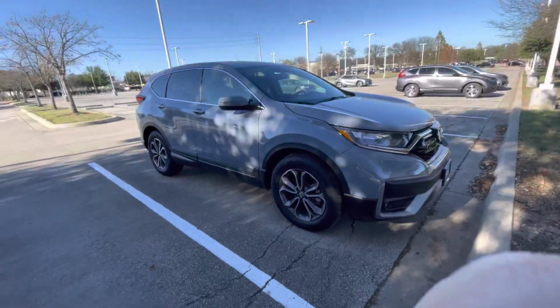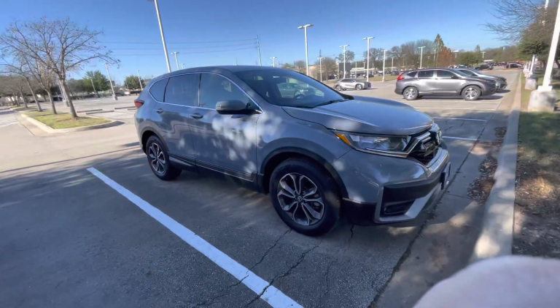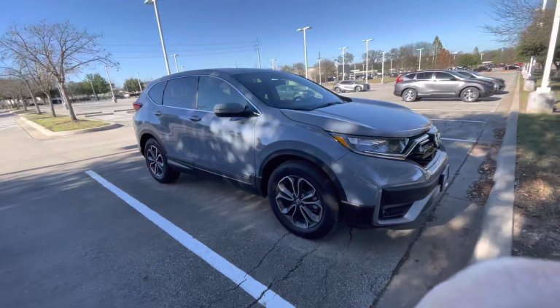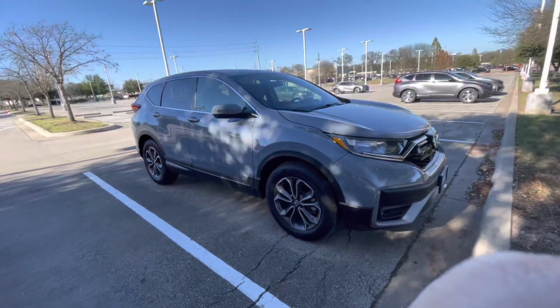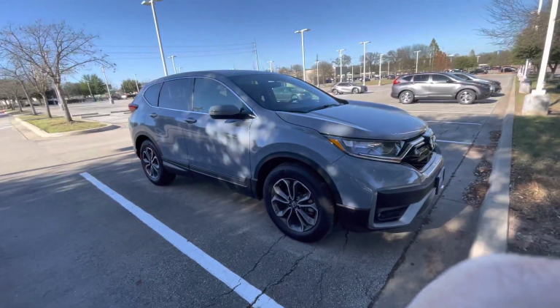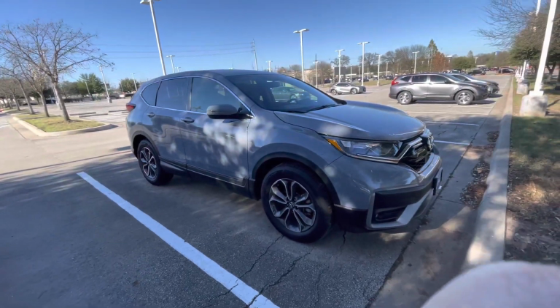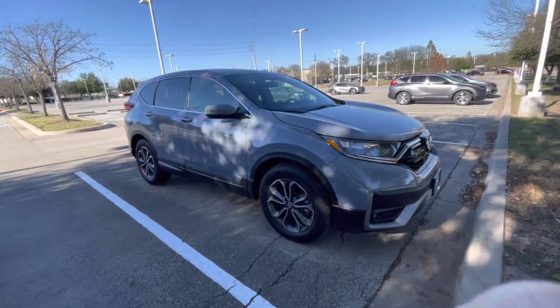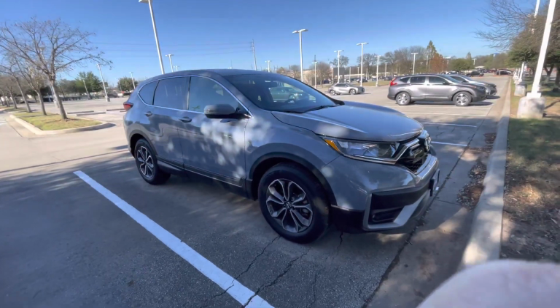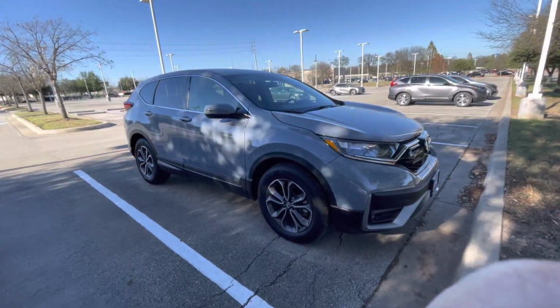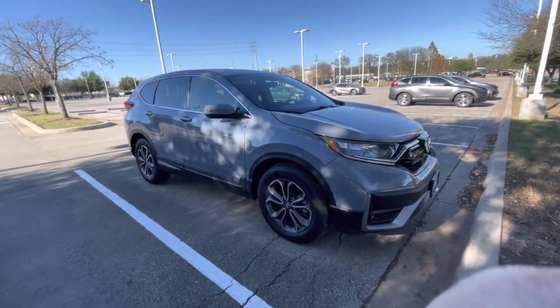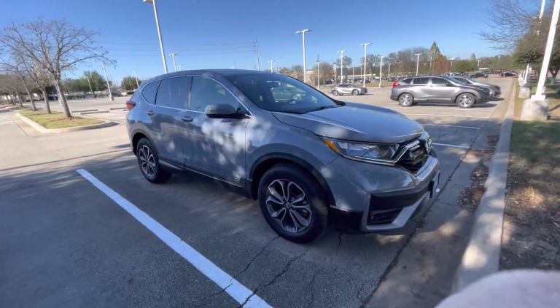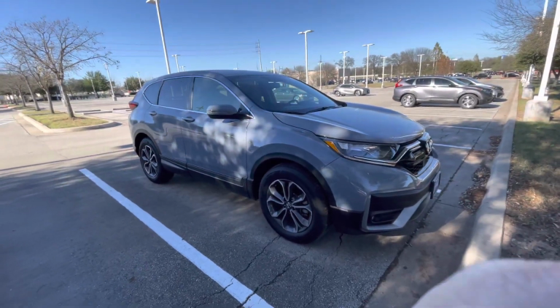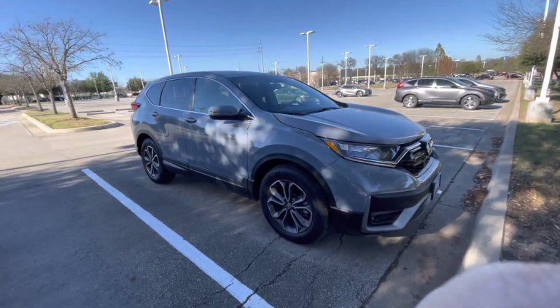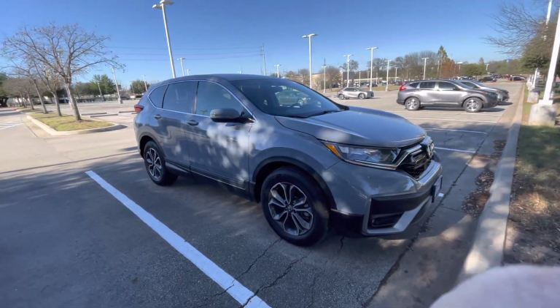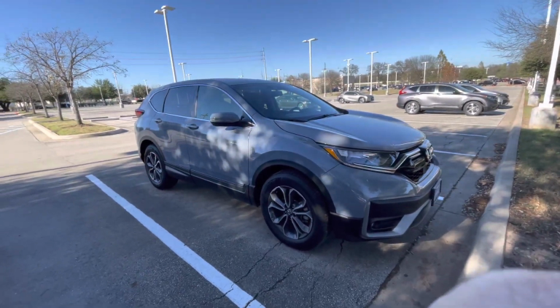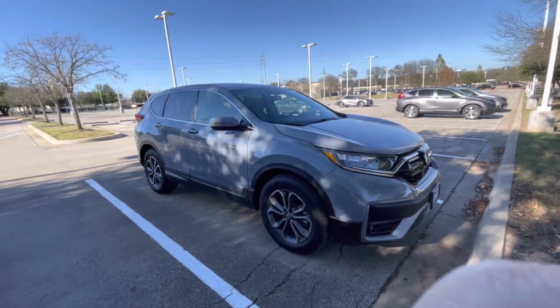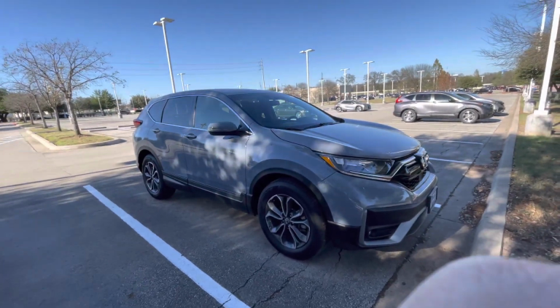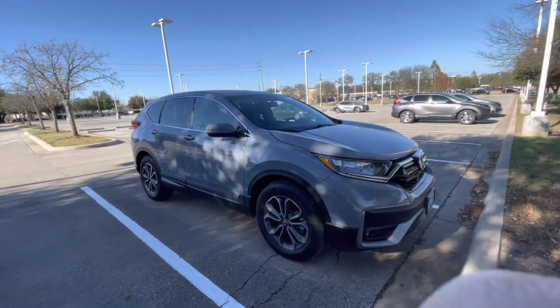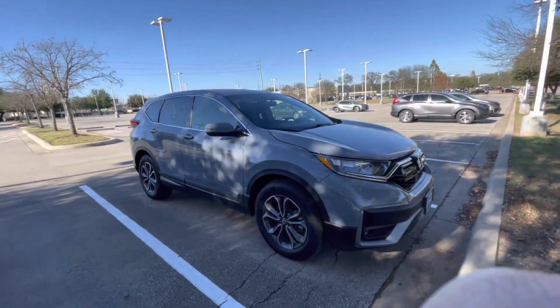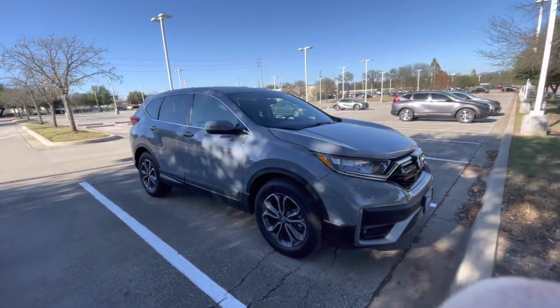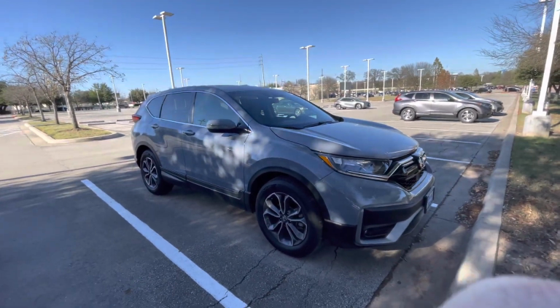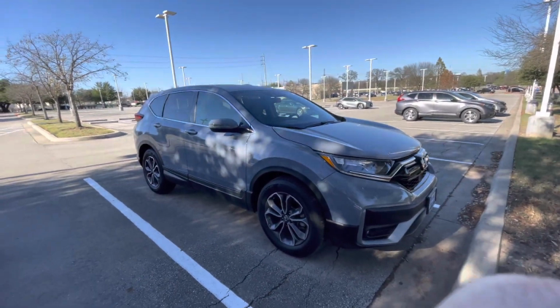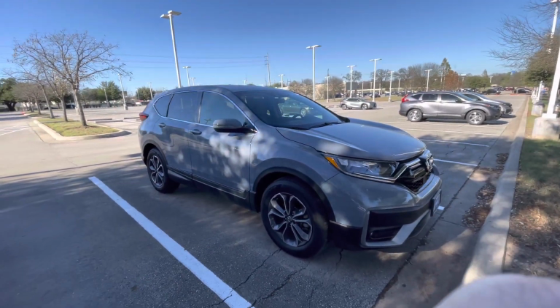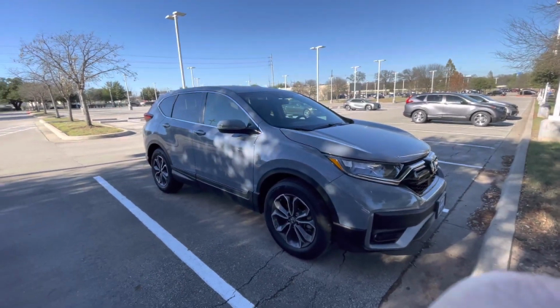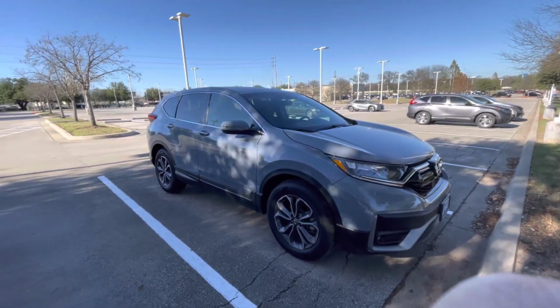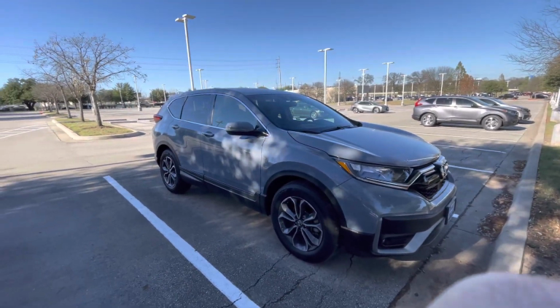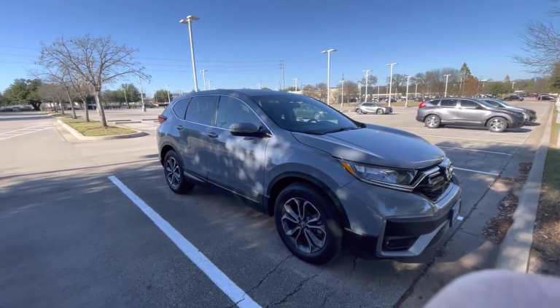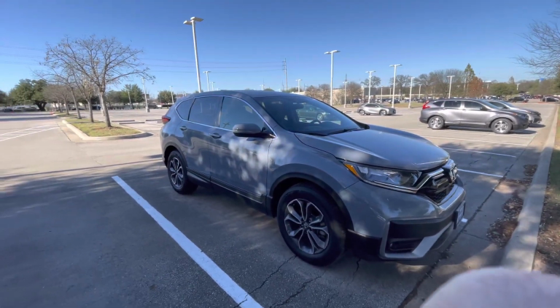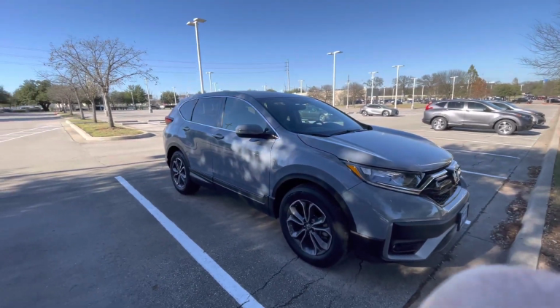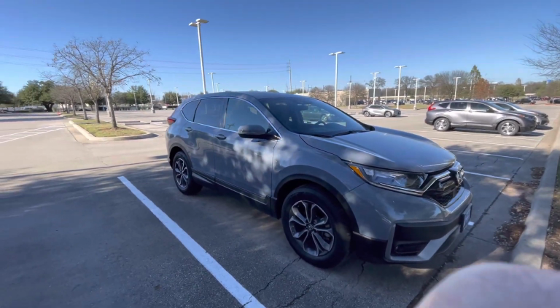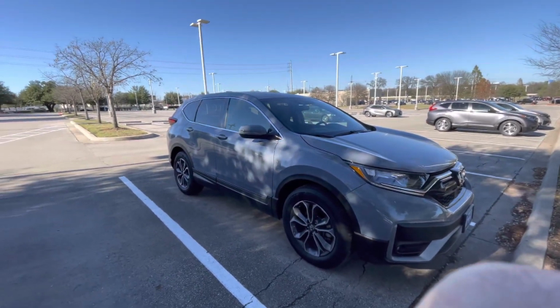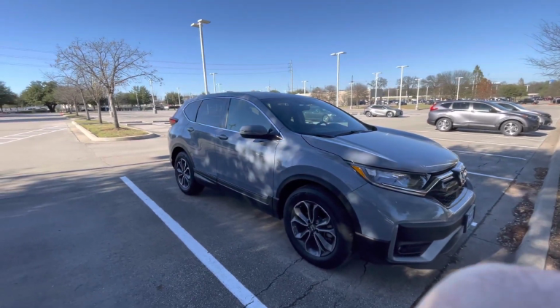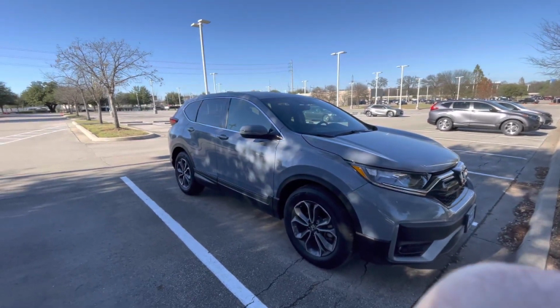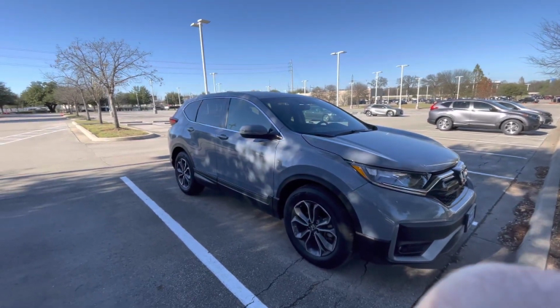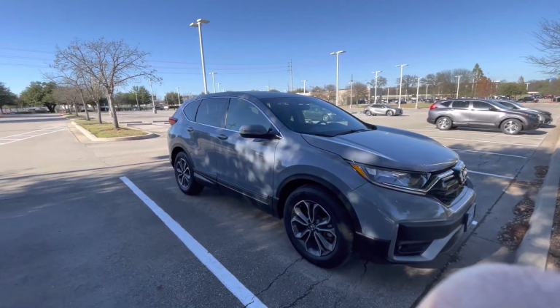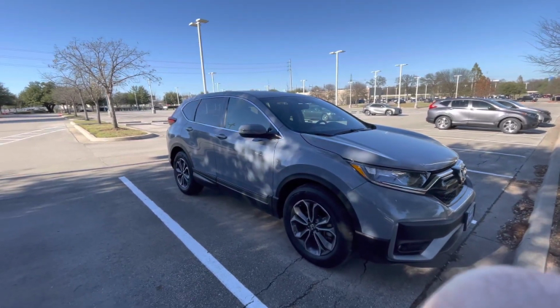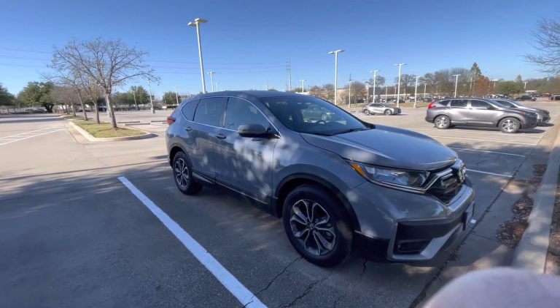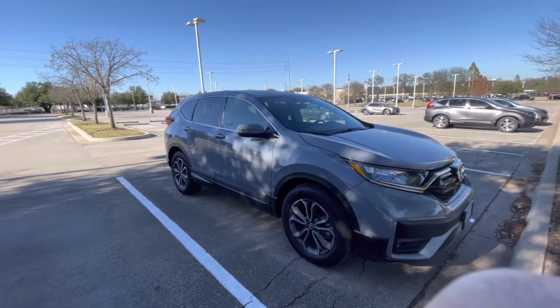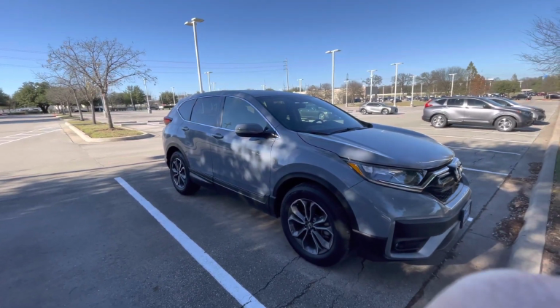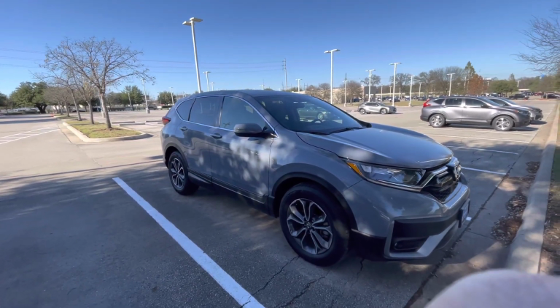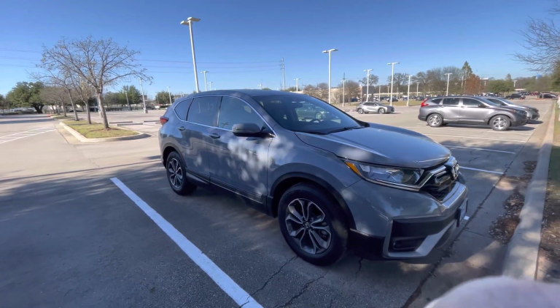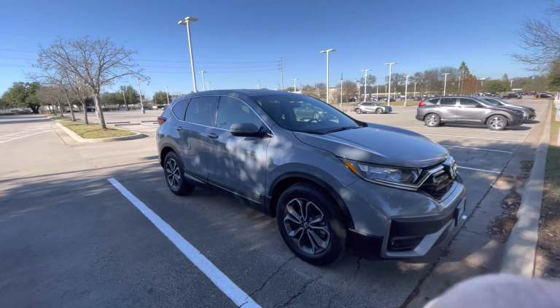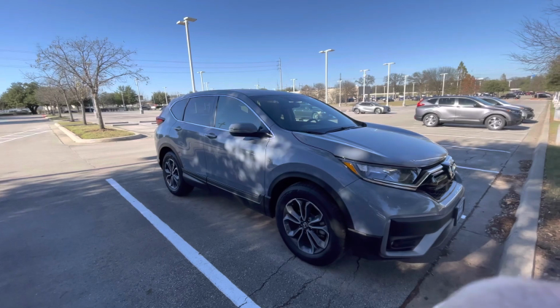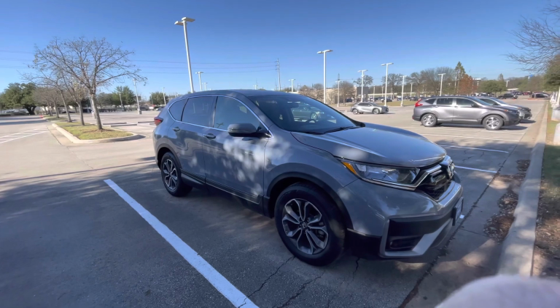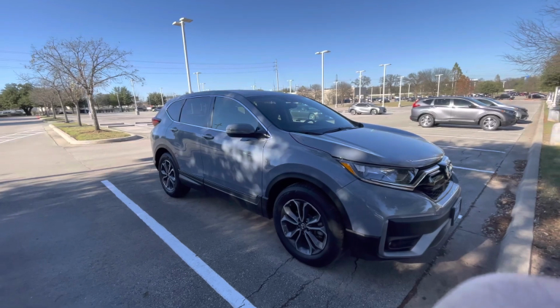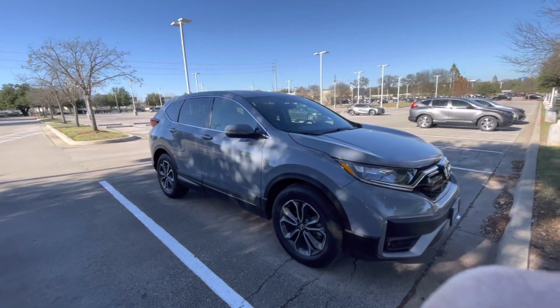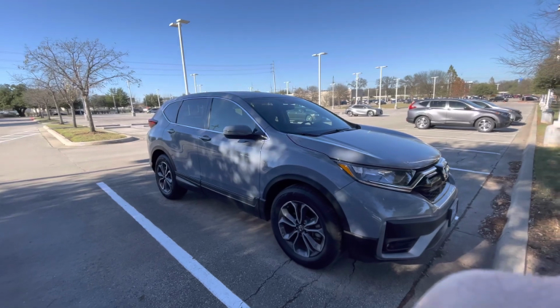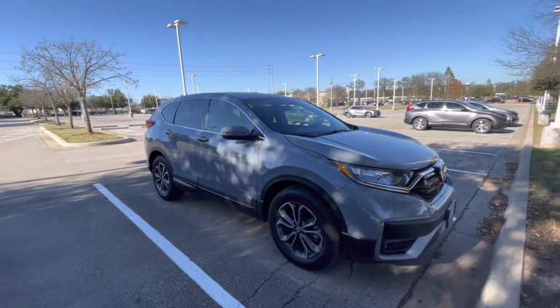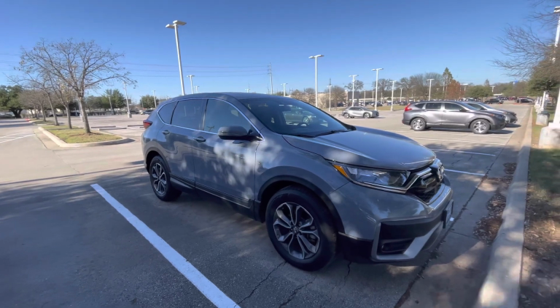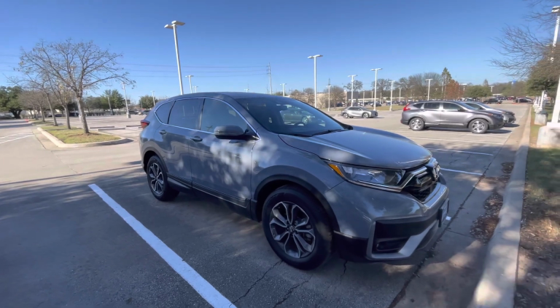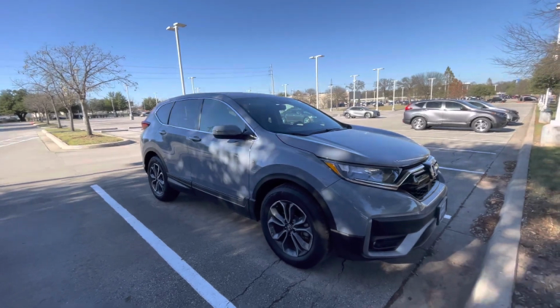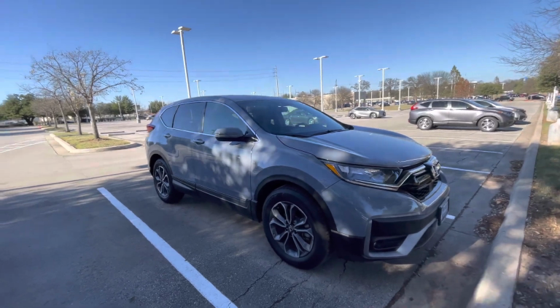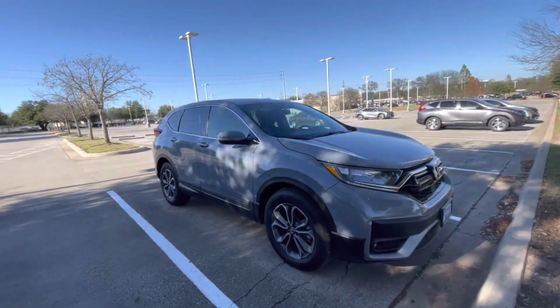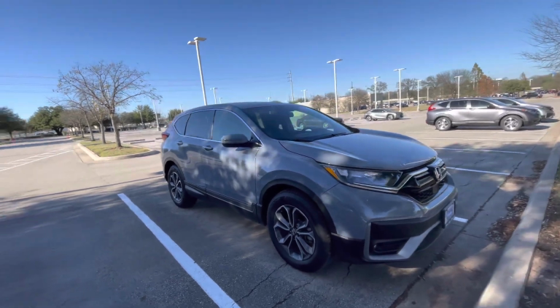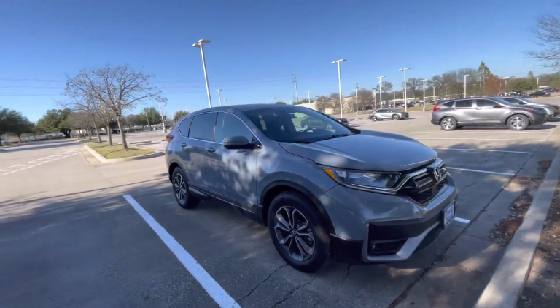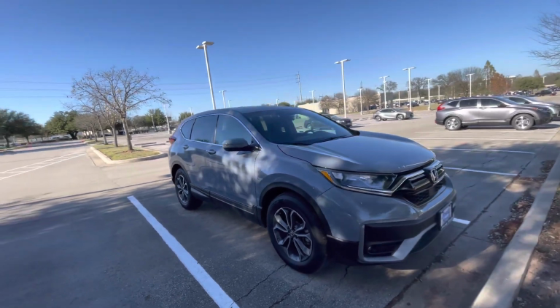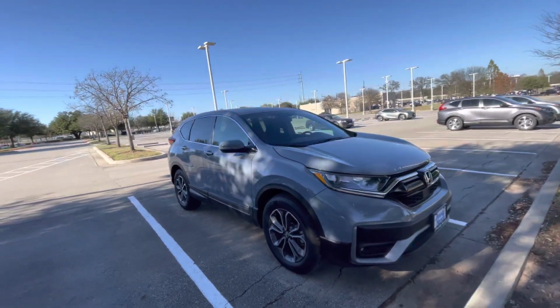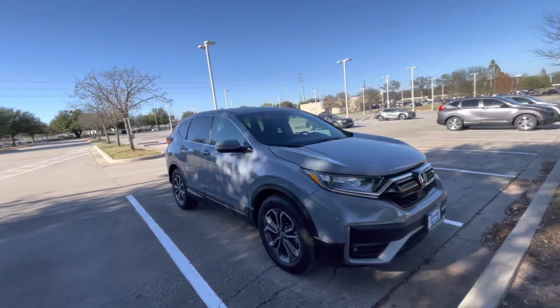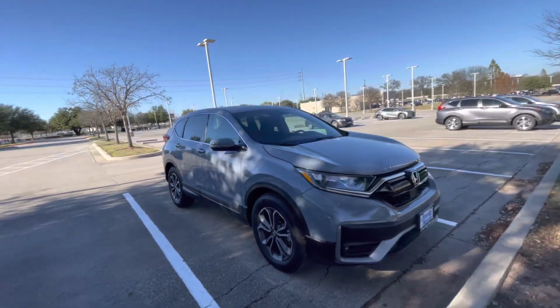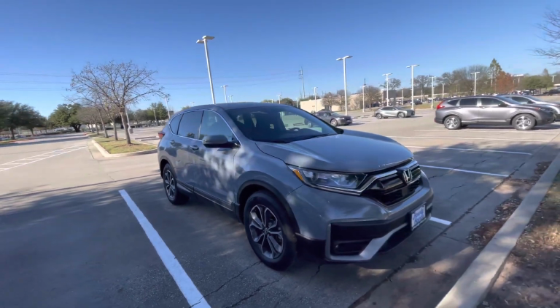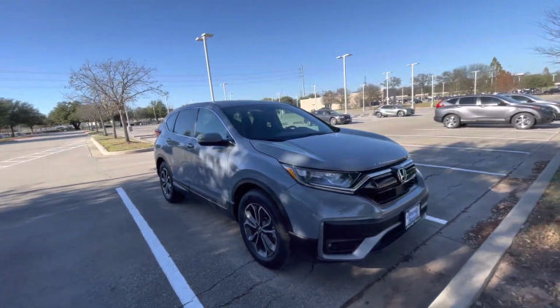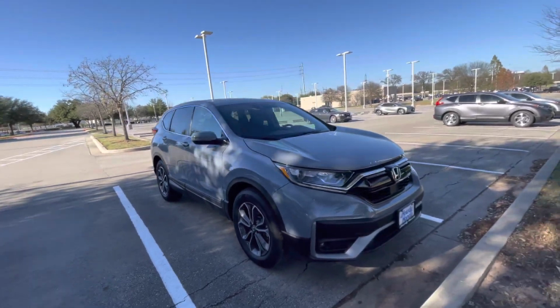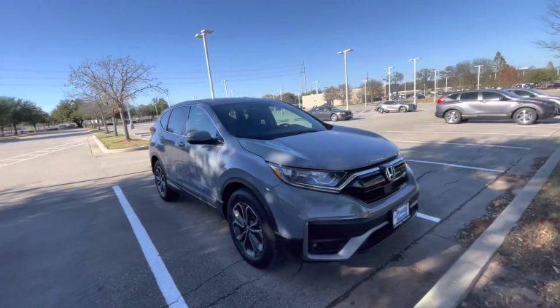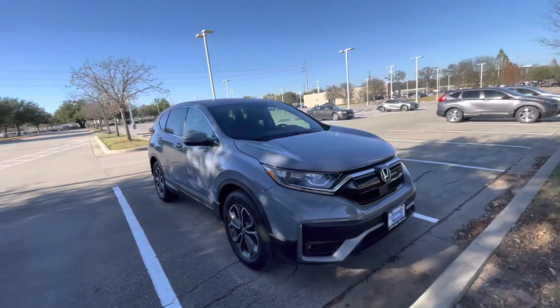Hello, this is Mohammed Sharif from Hari Honda of Austin. I was just reaching out to you to show you what we have here in stock today.